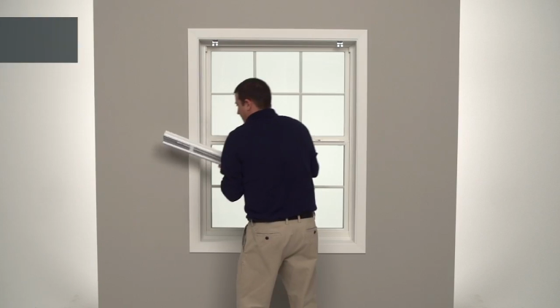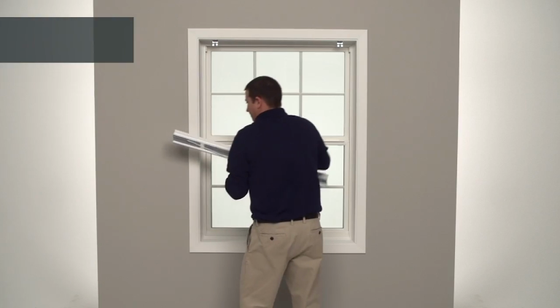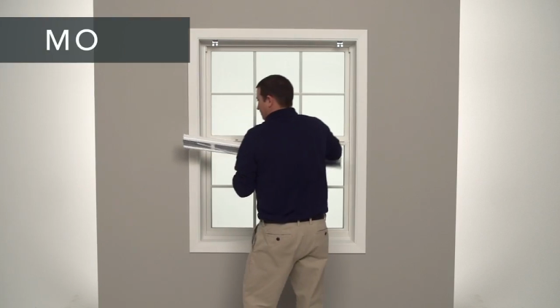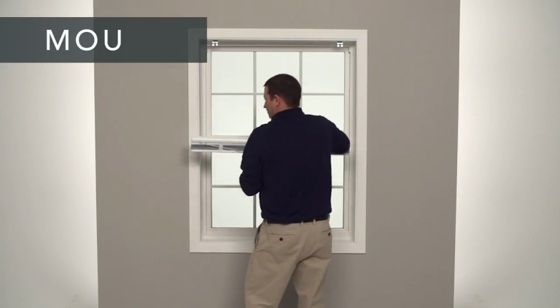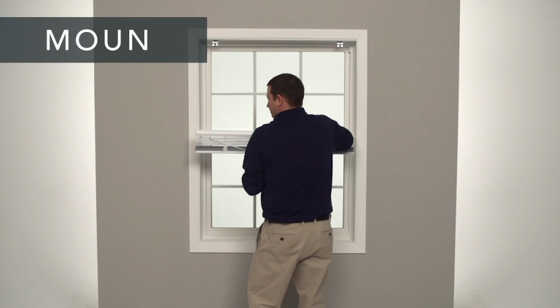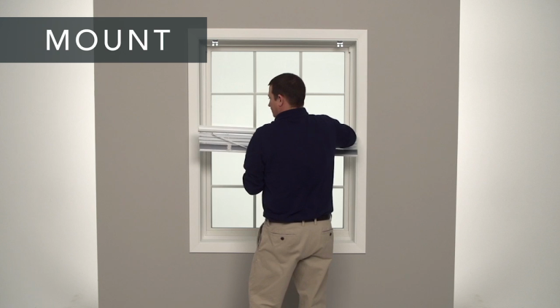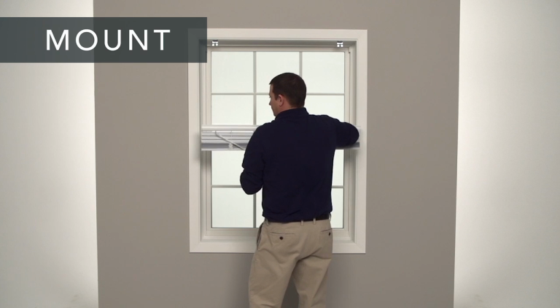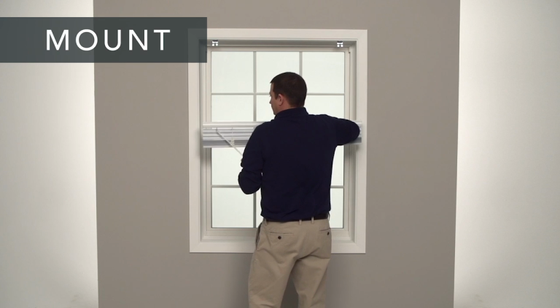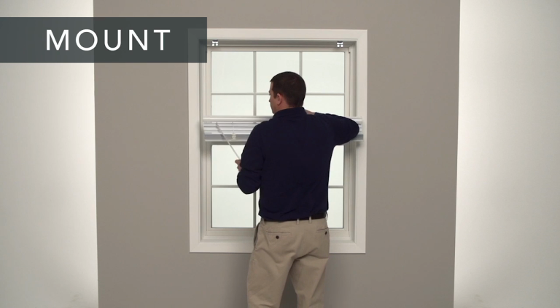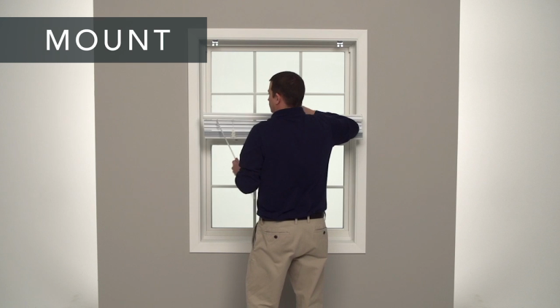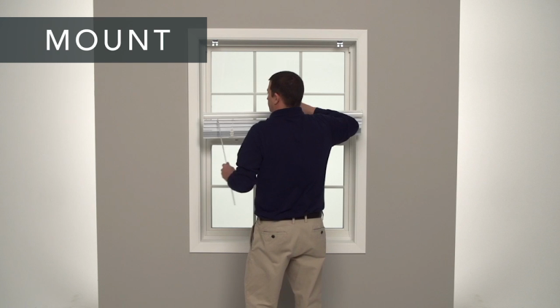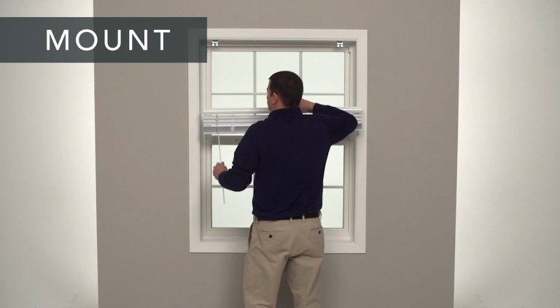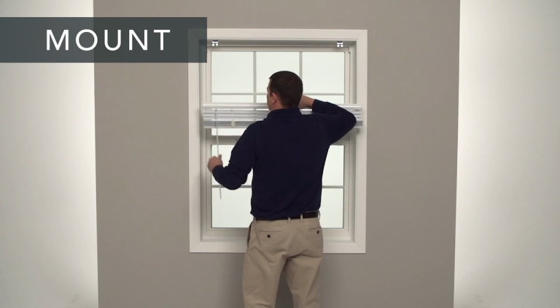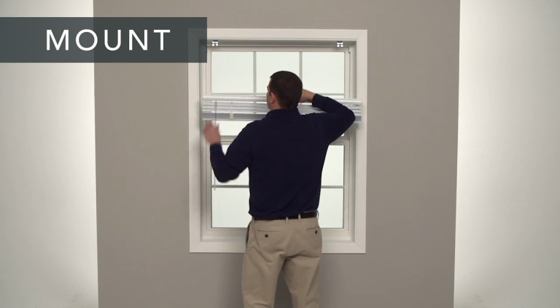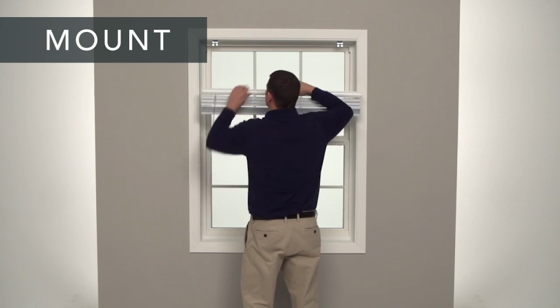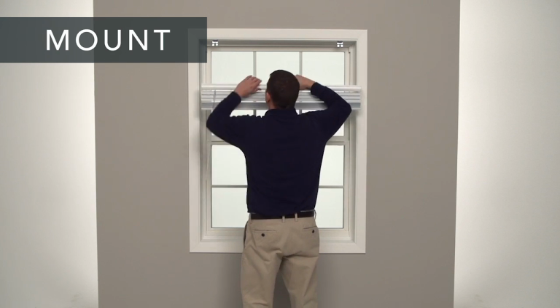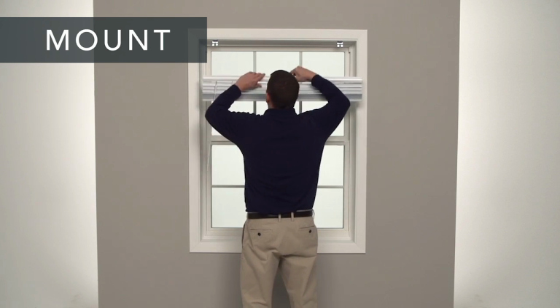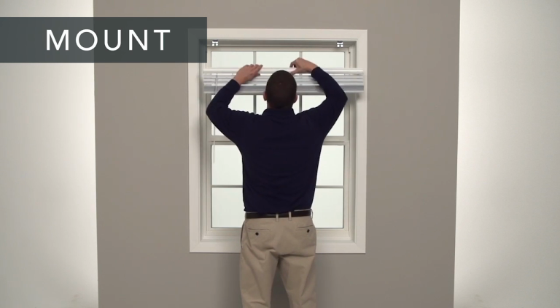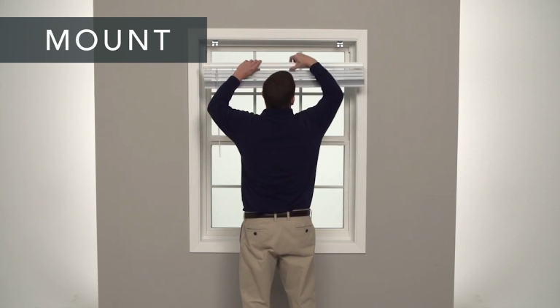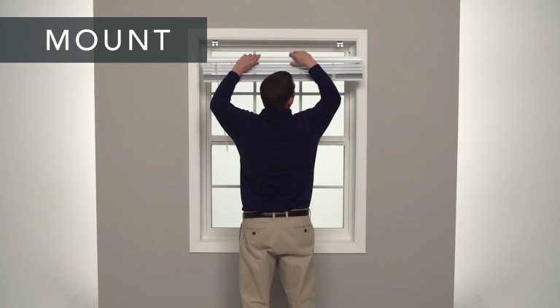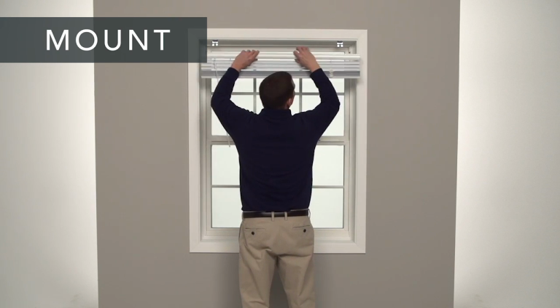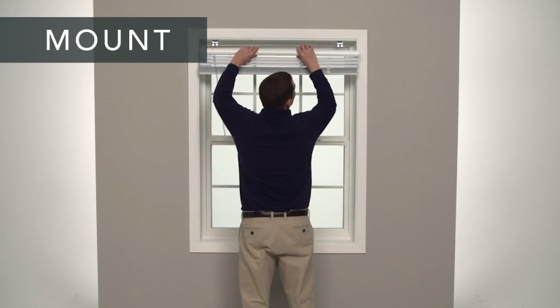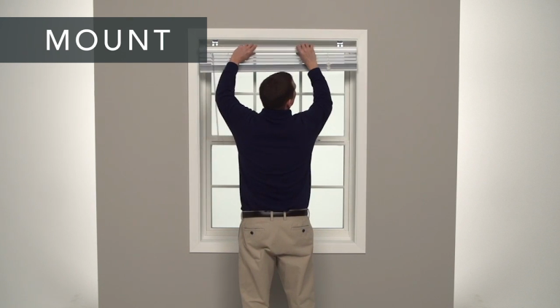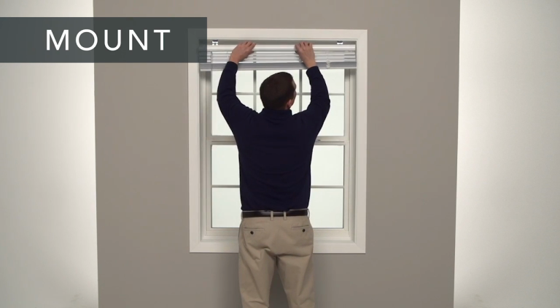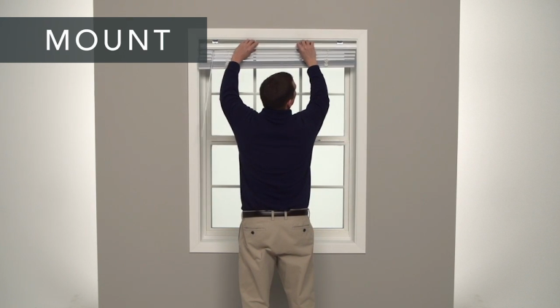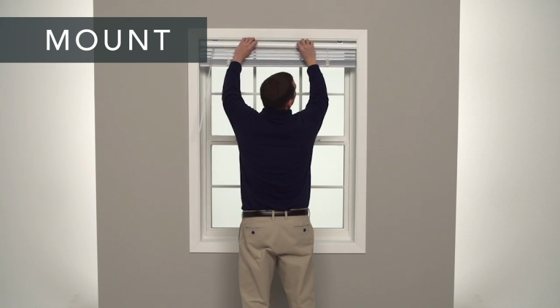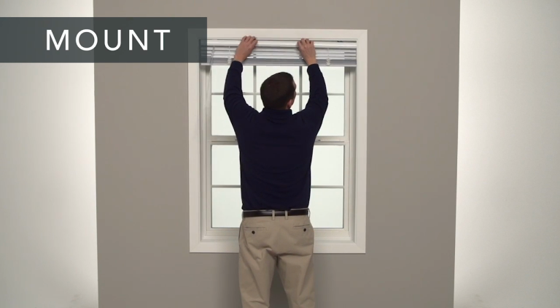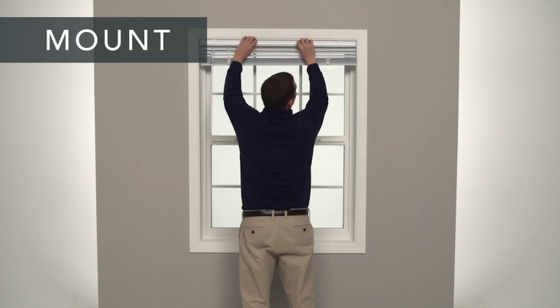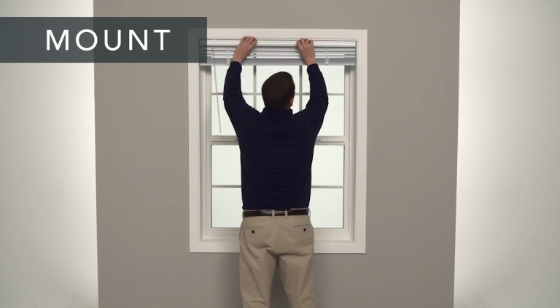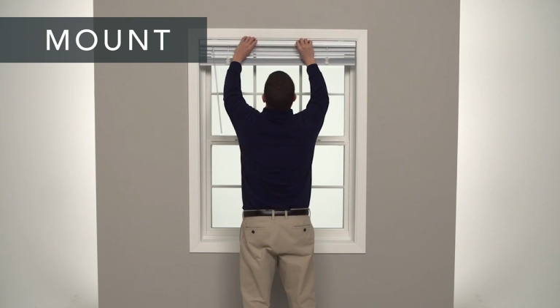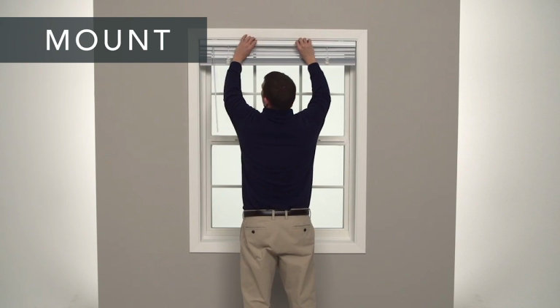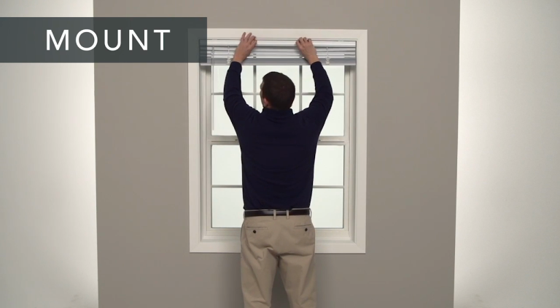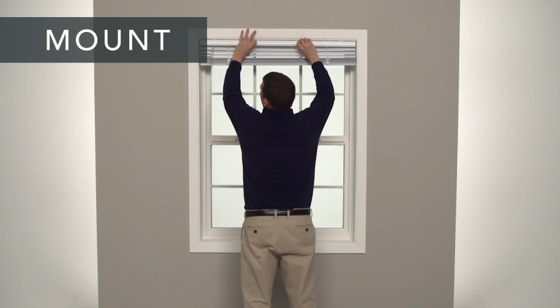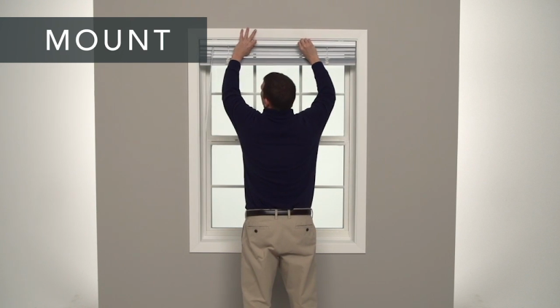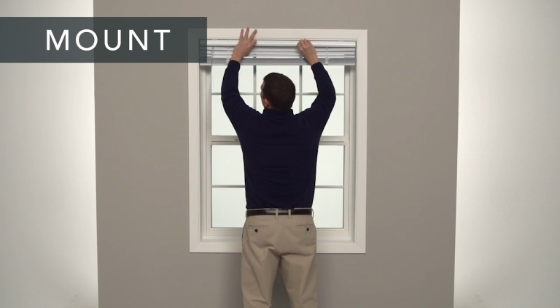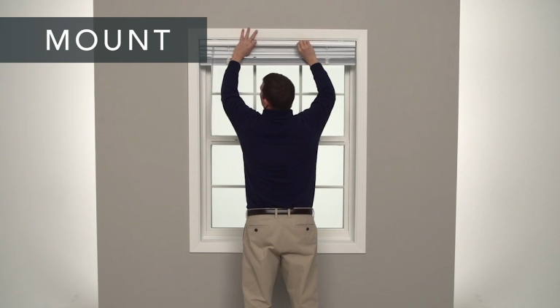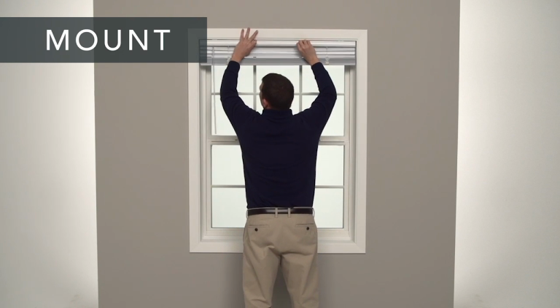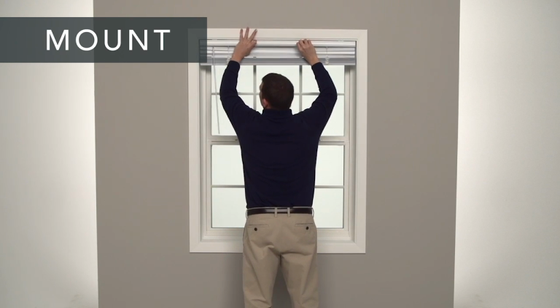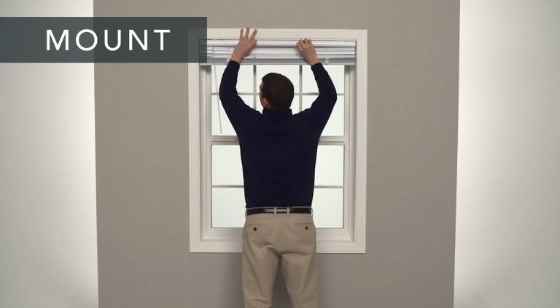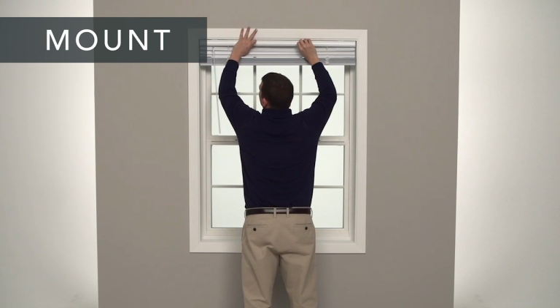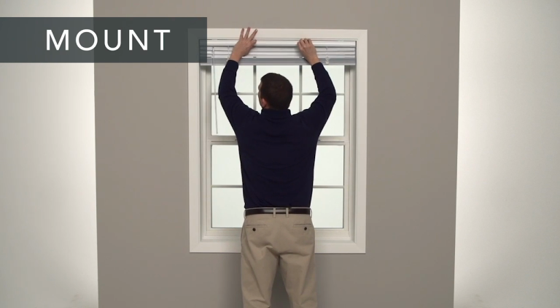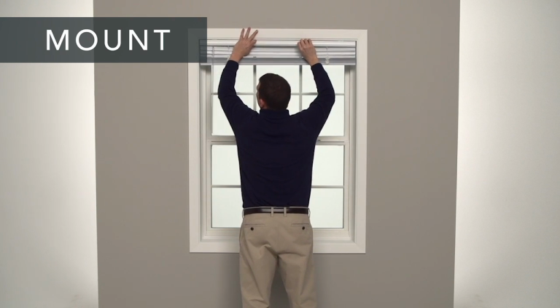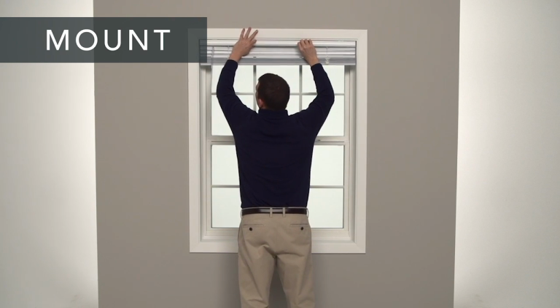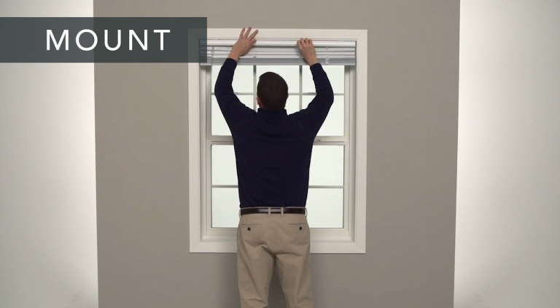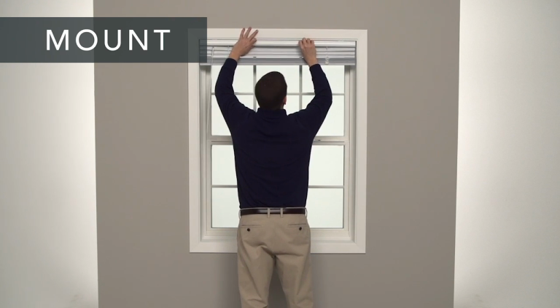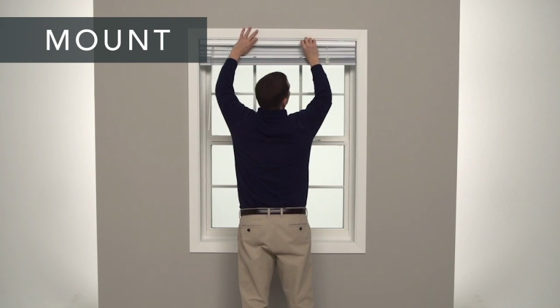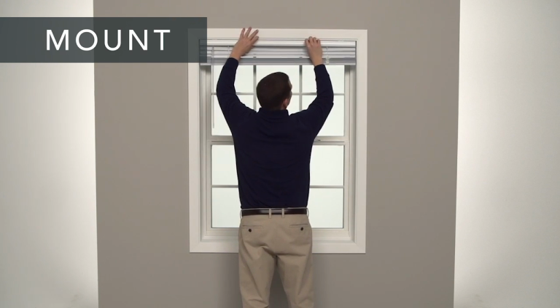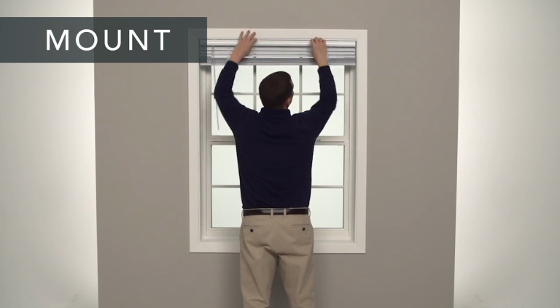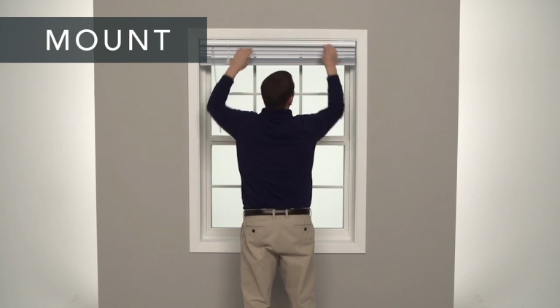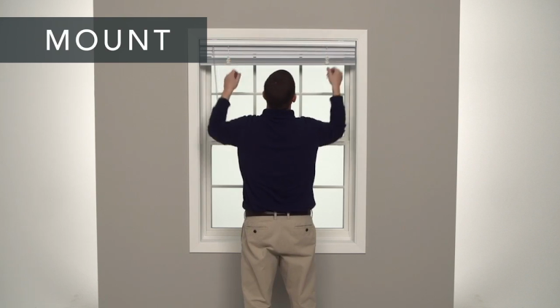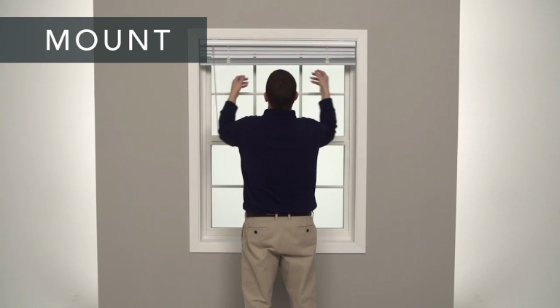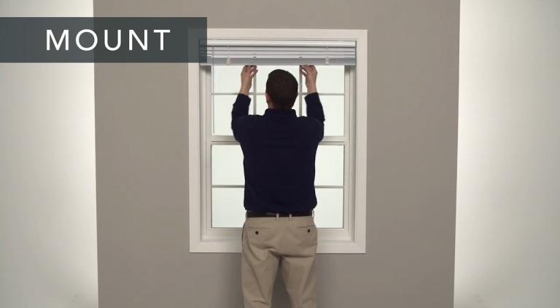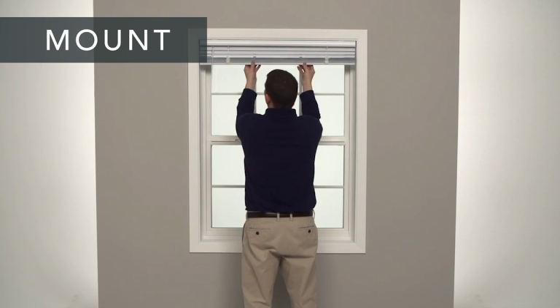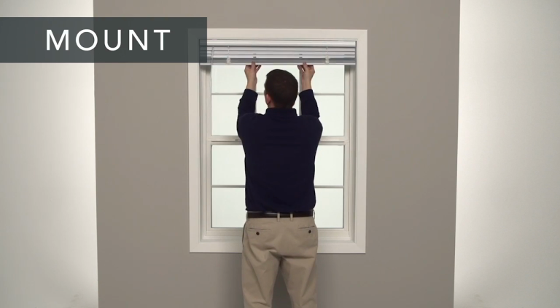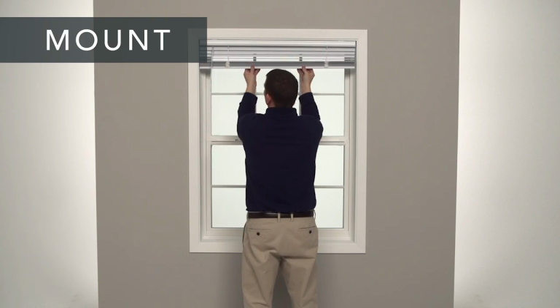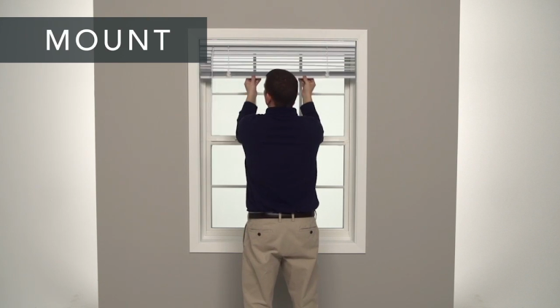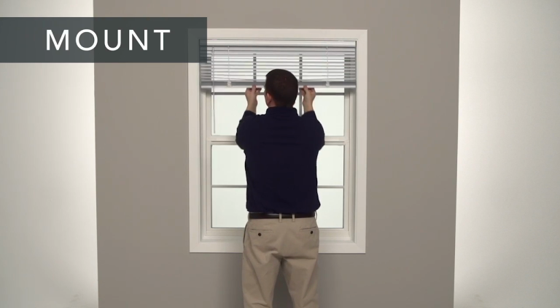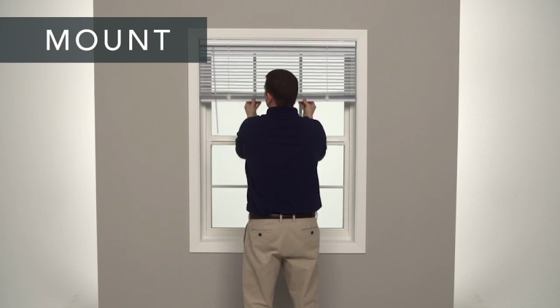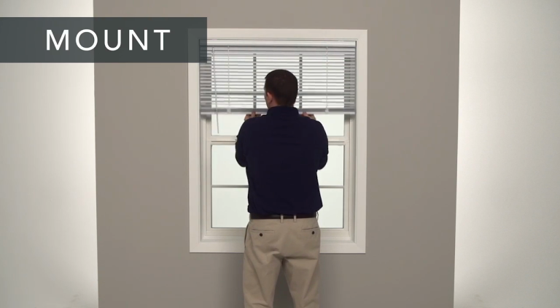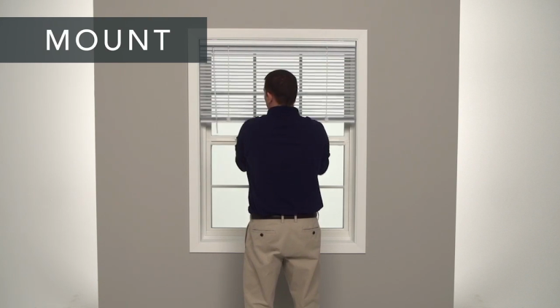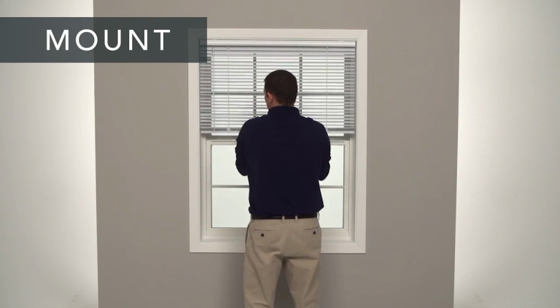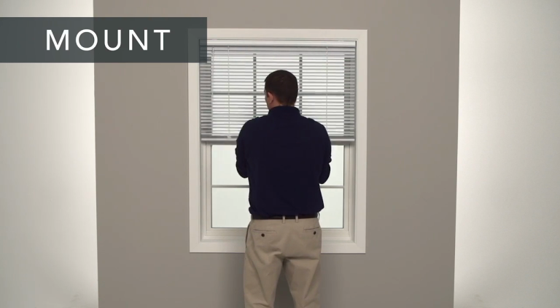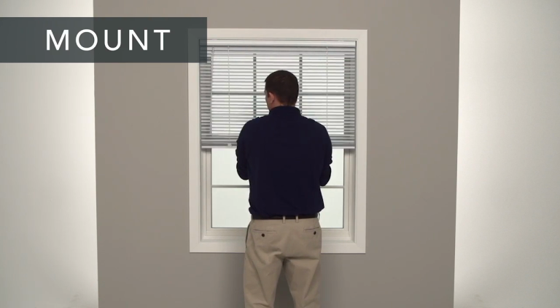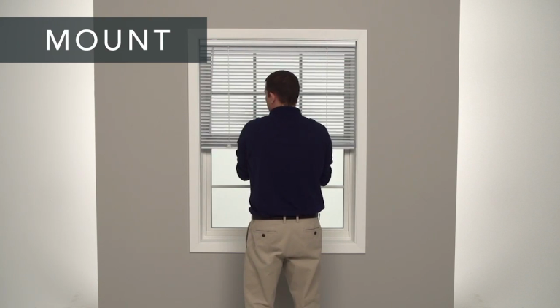Now you're ready to mount your blinds. Lift the headrail into the brackets. Push up and back until it snaps into place.